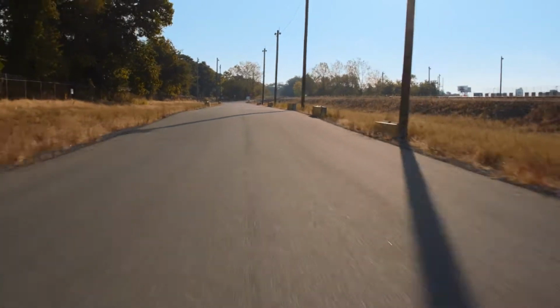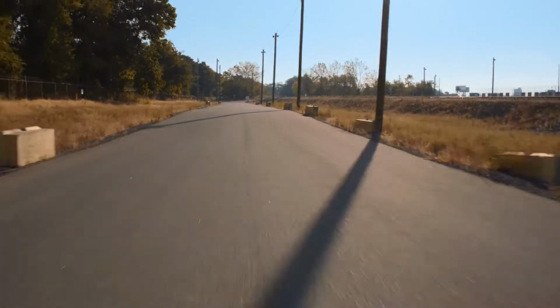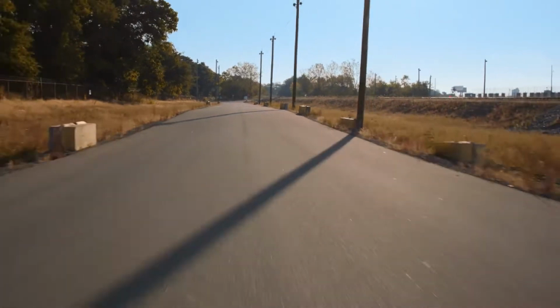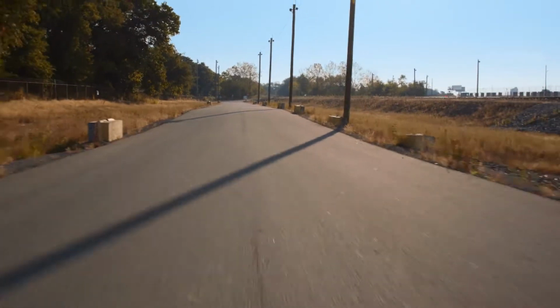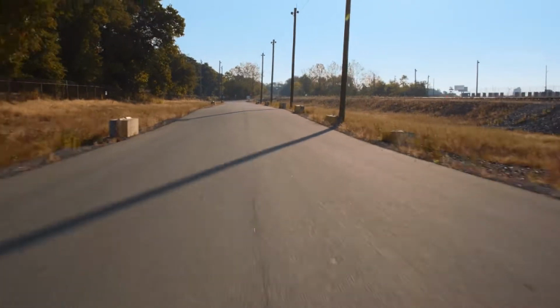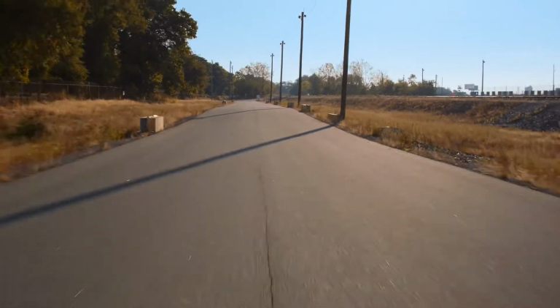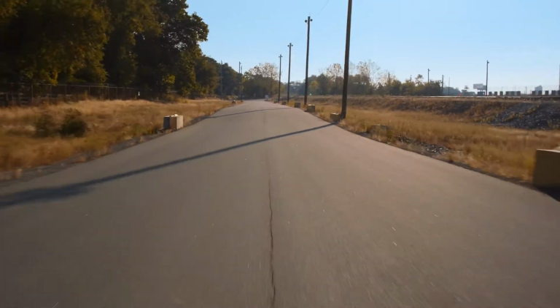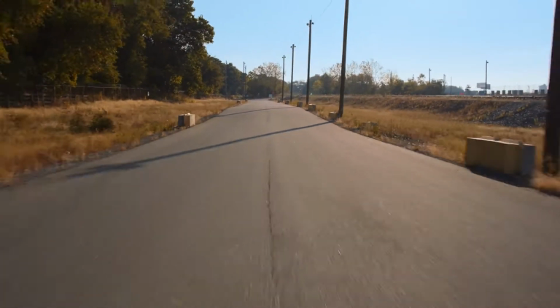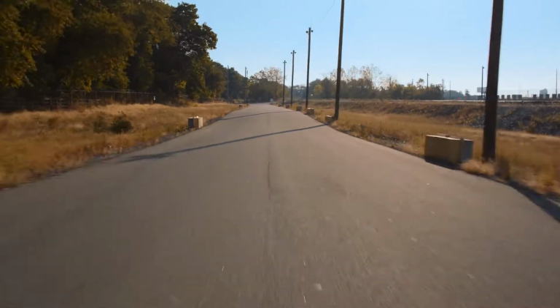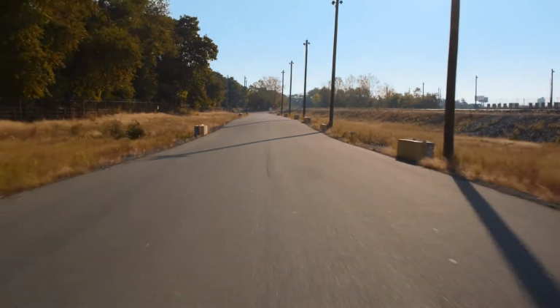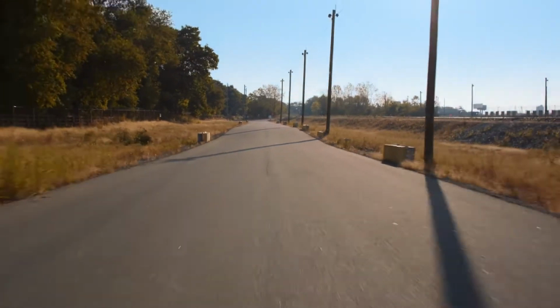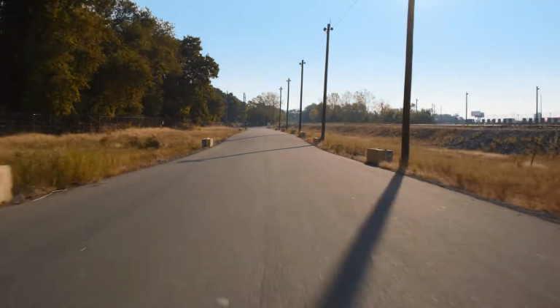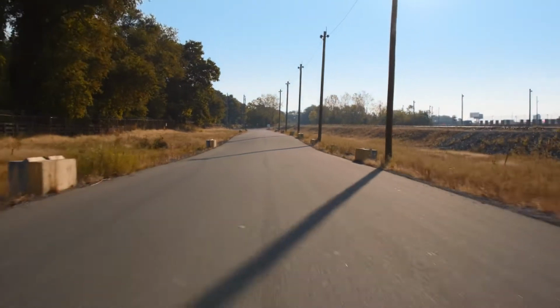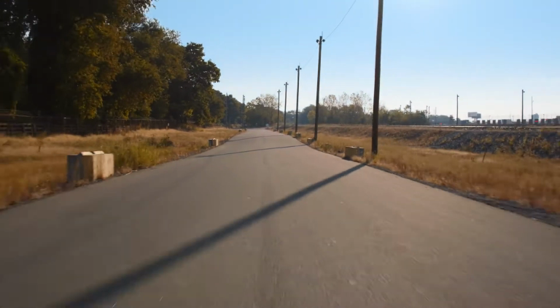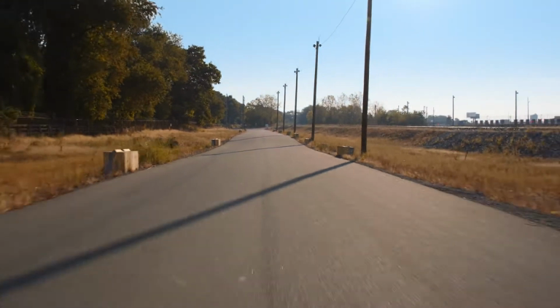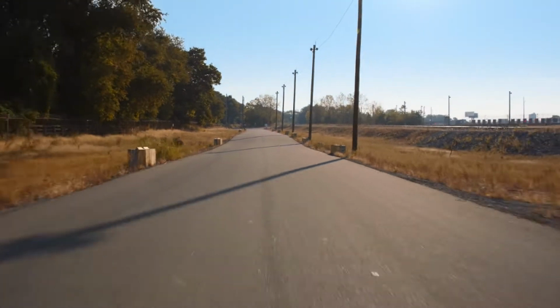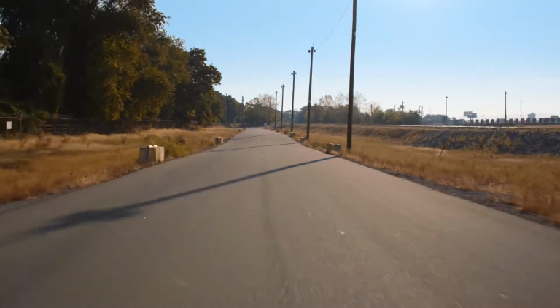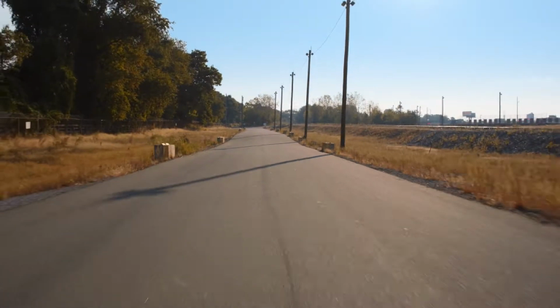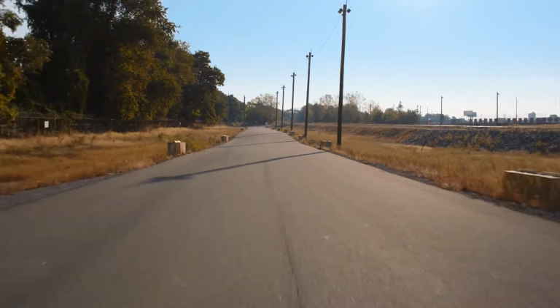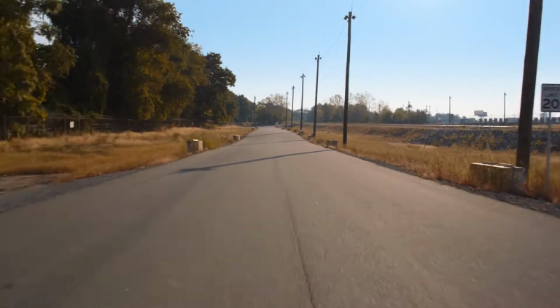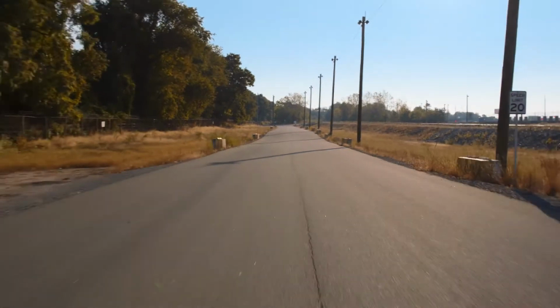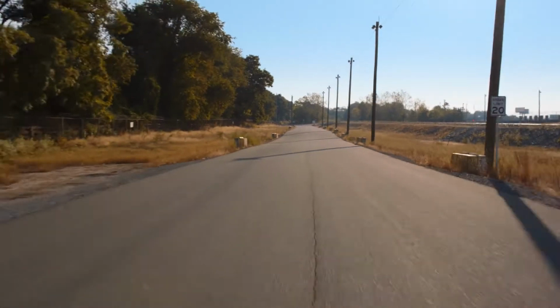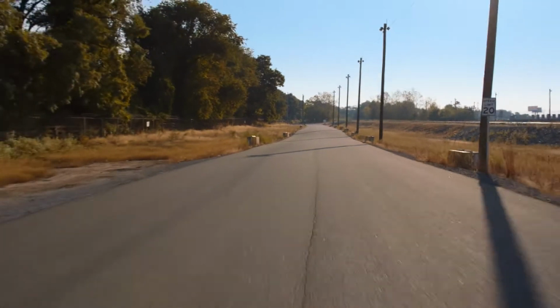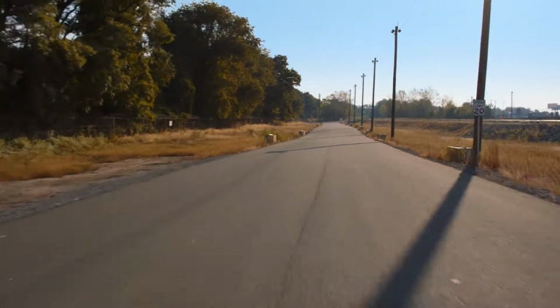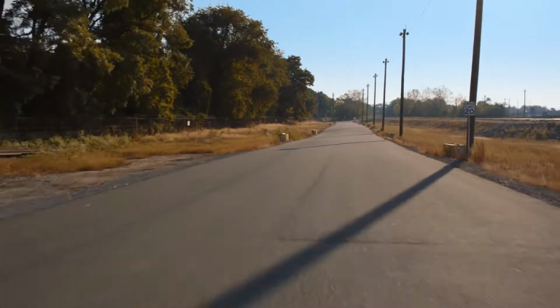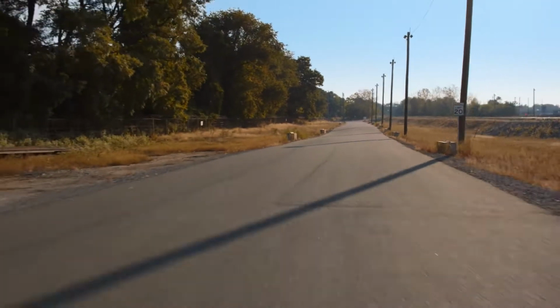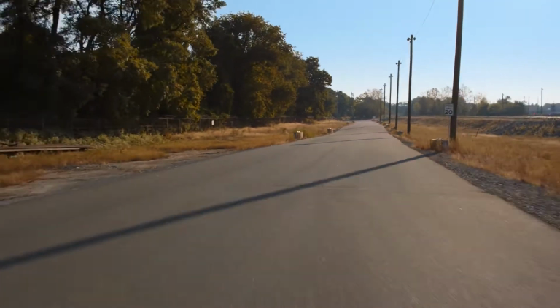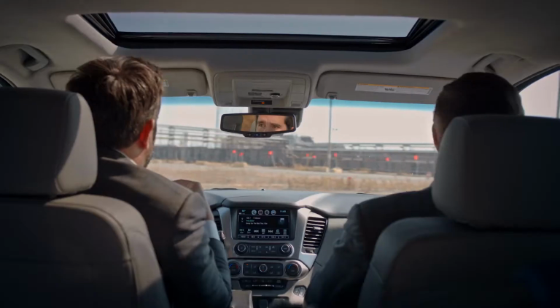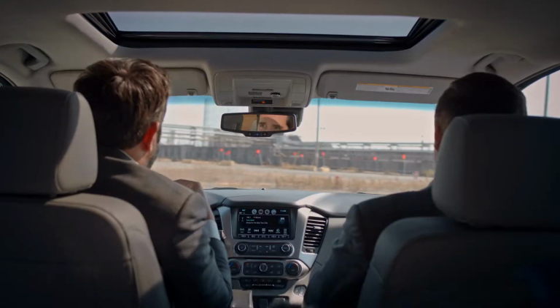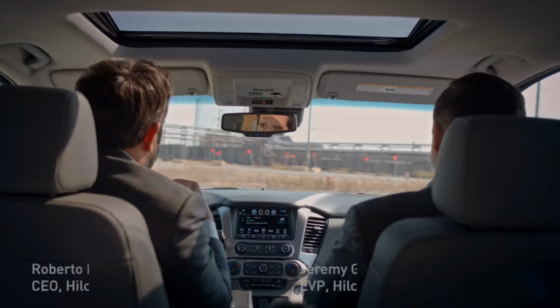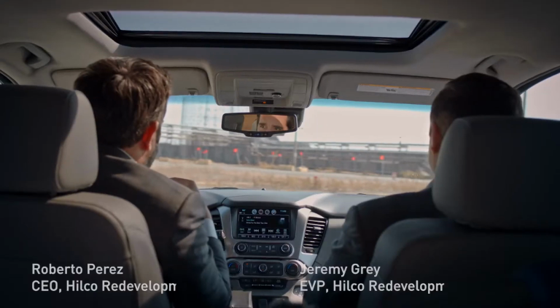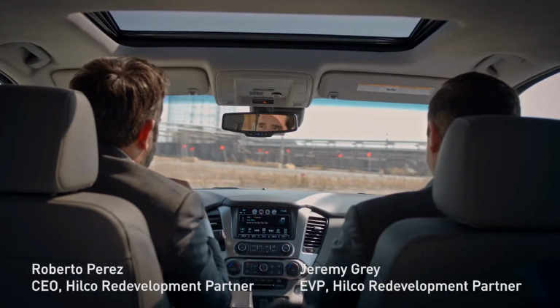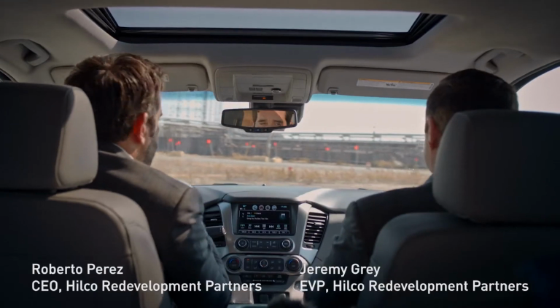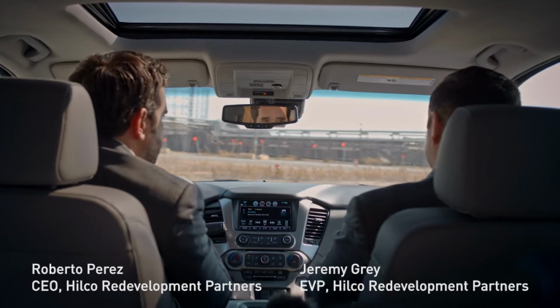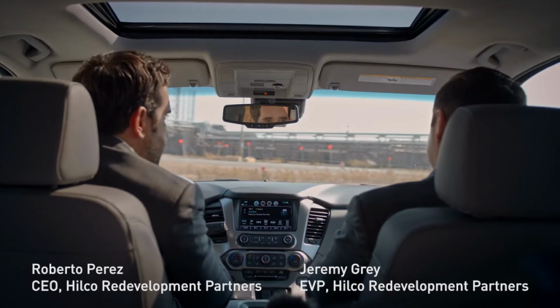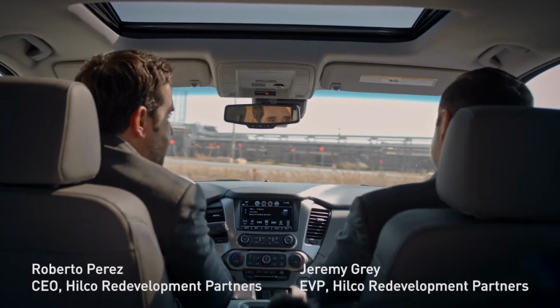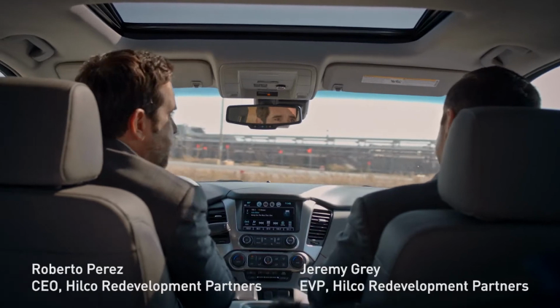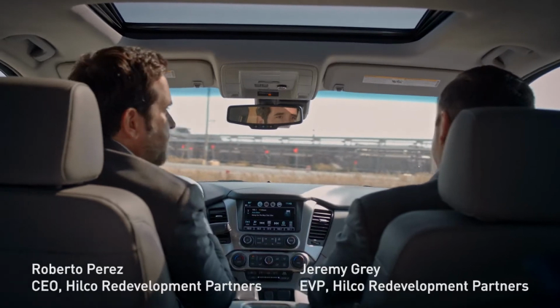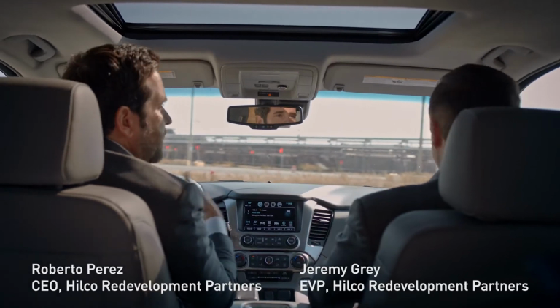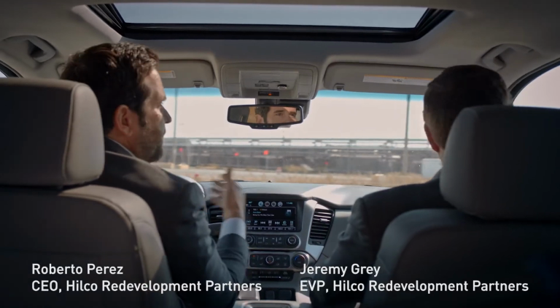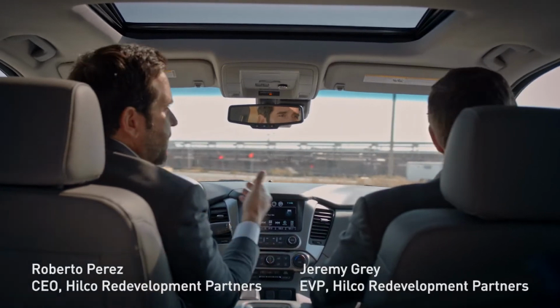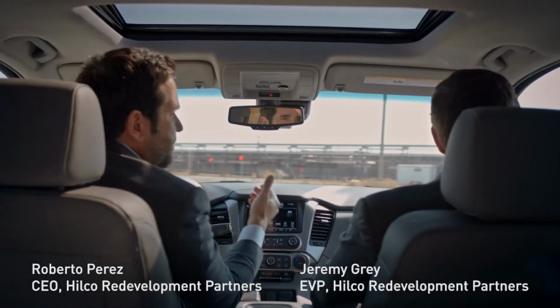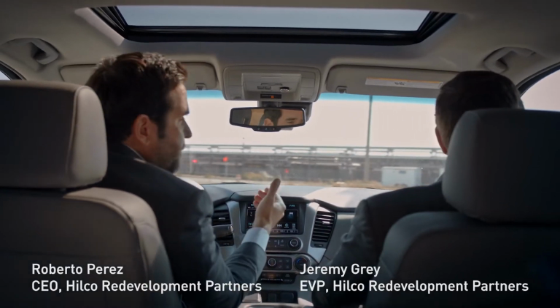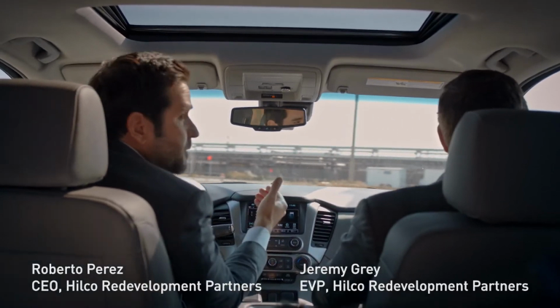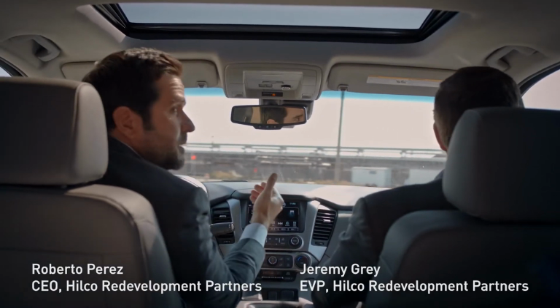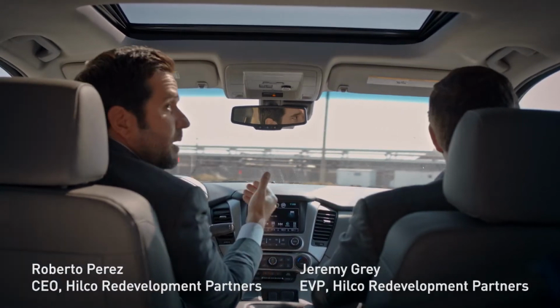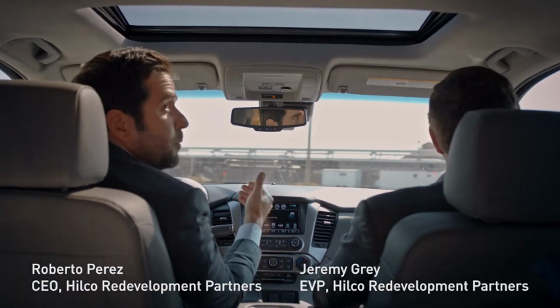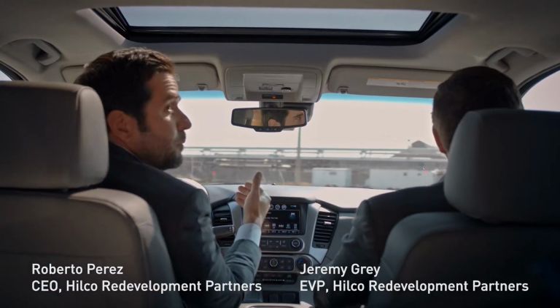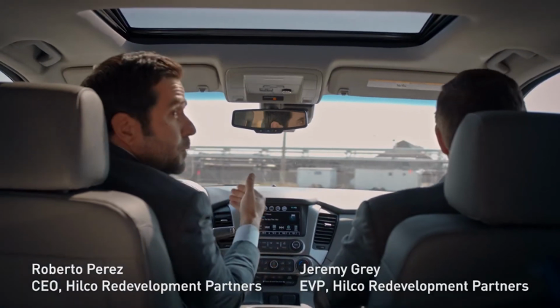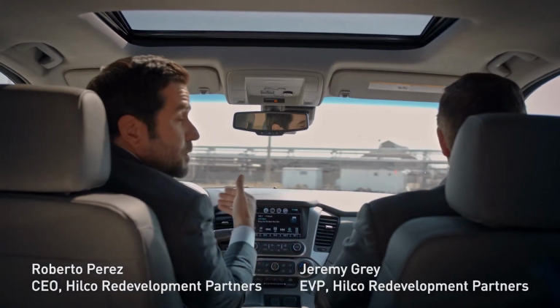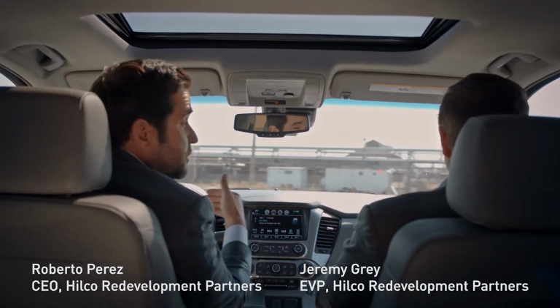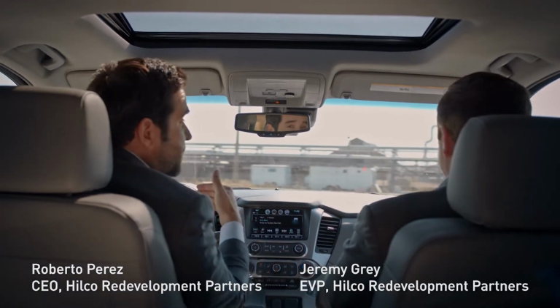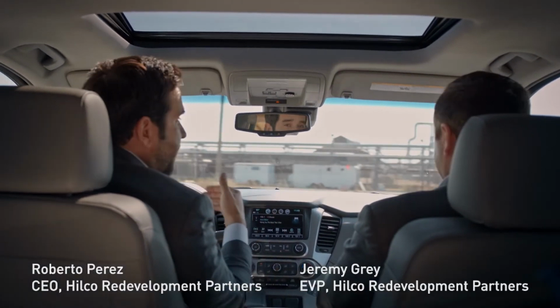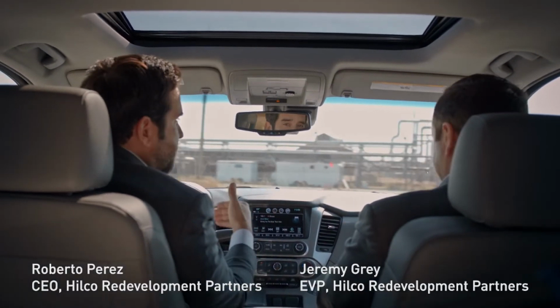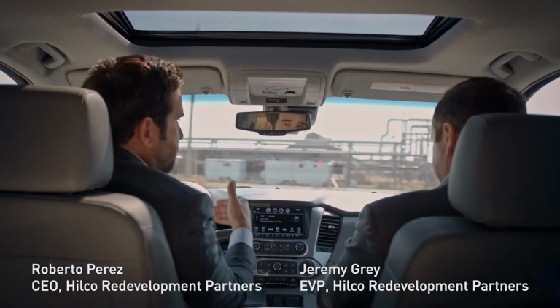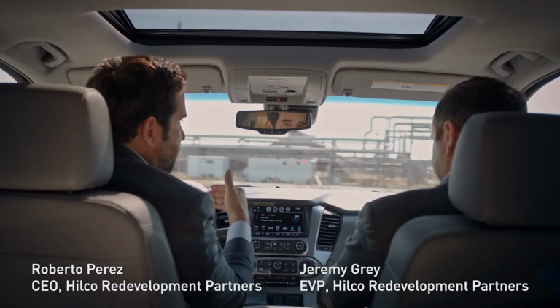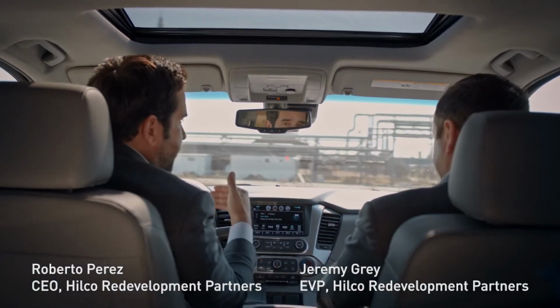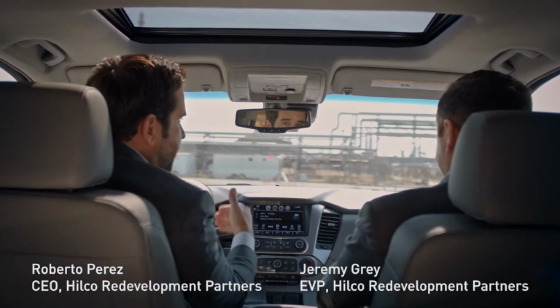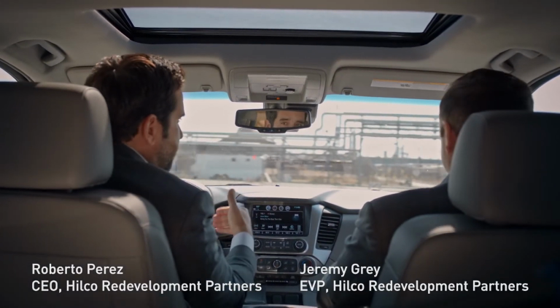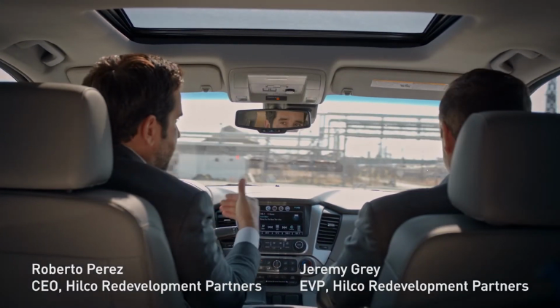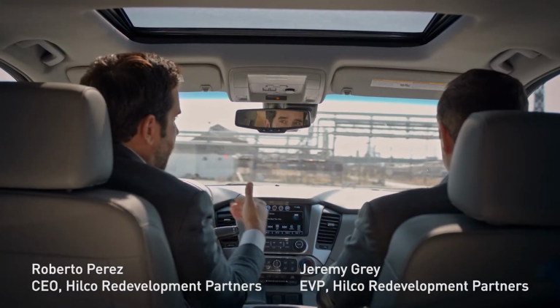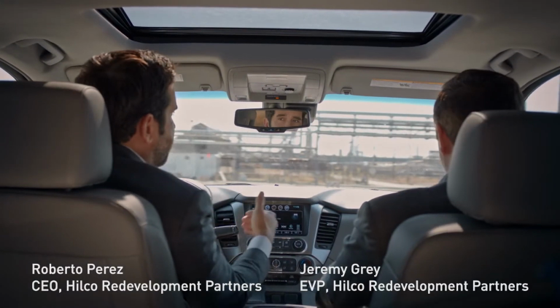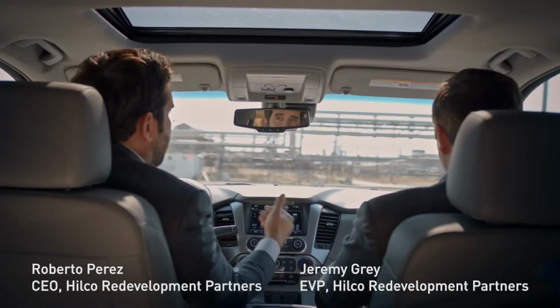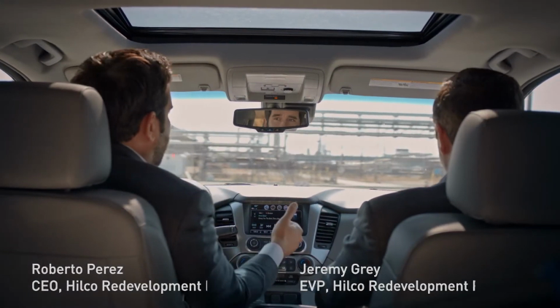In order for us to be able to redevelop this facility, we have a very significant first step, which is to take this refinery offline.